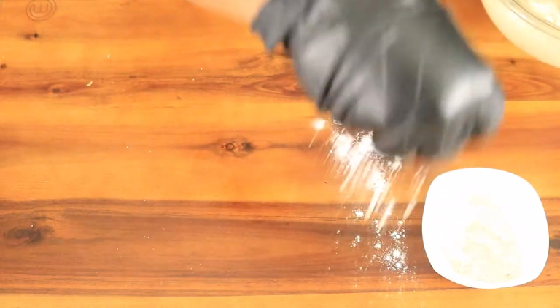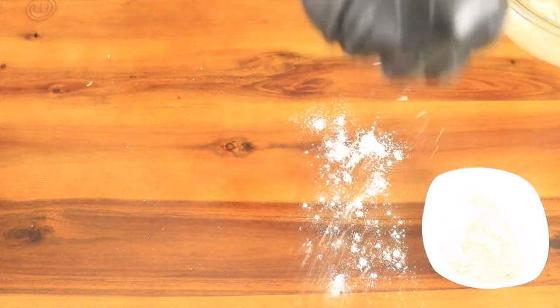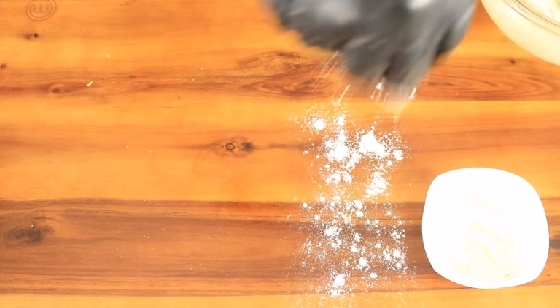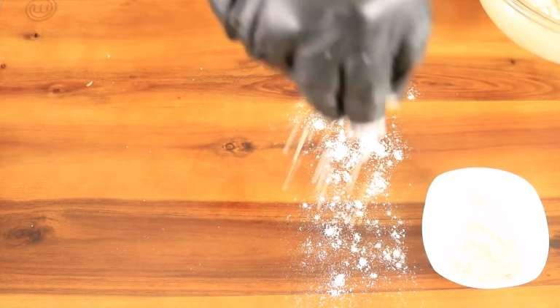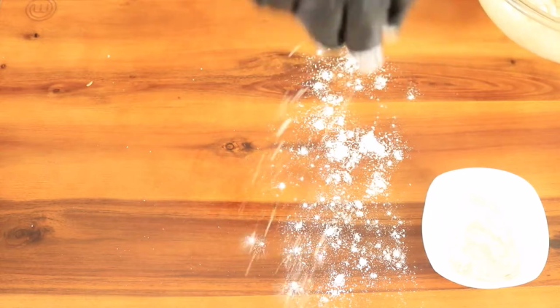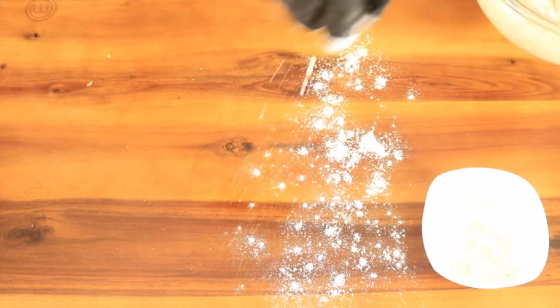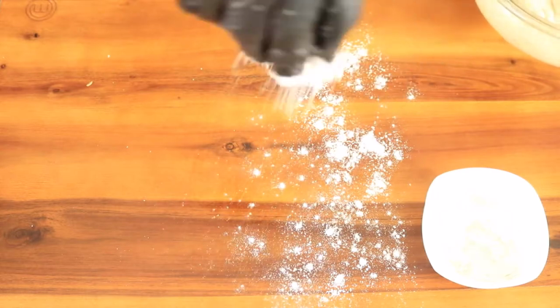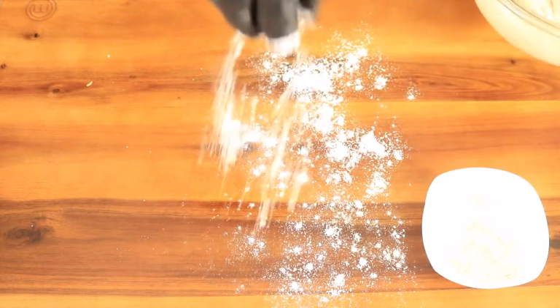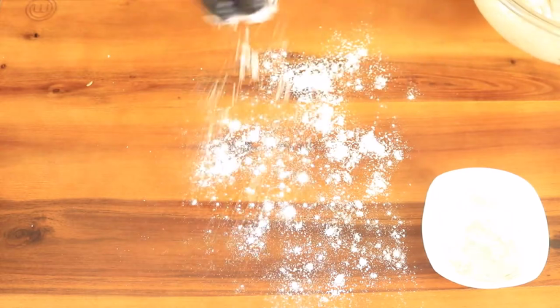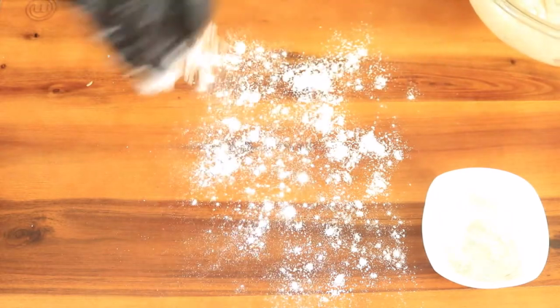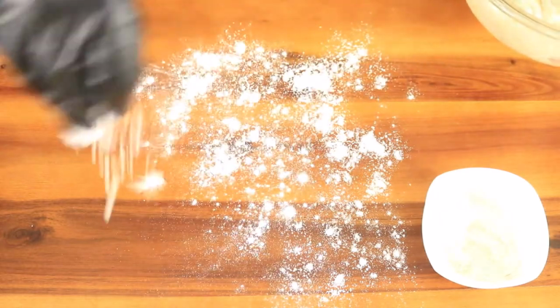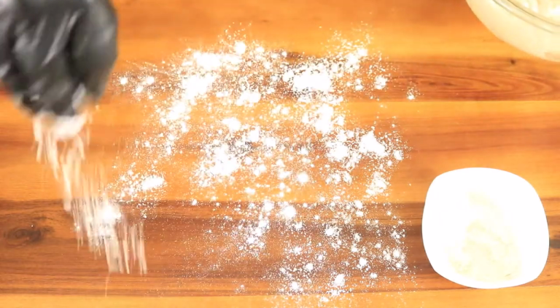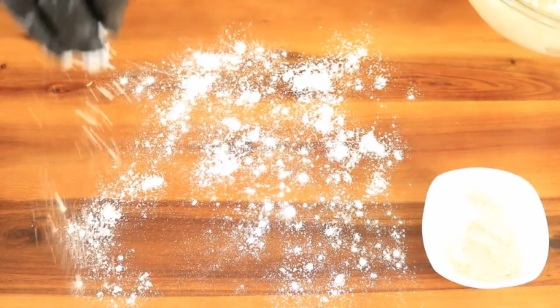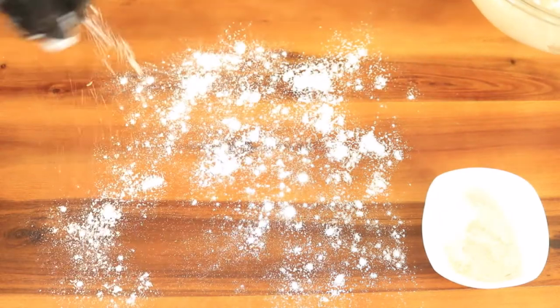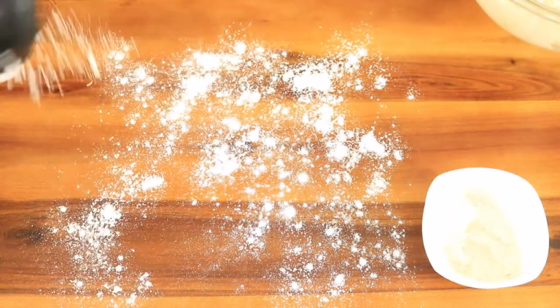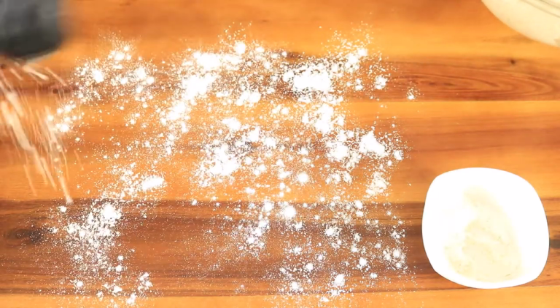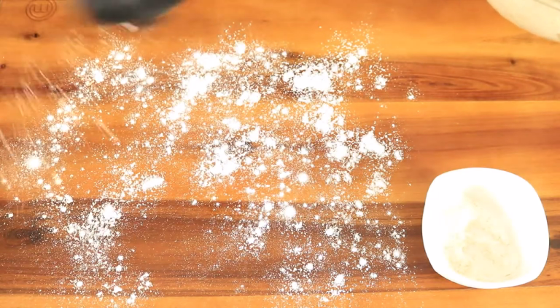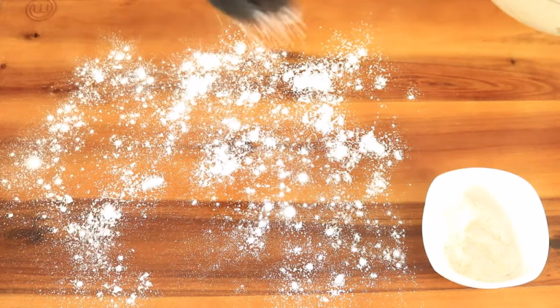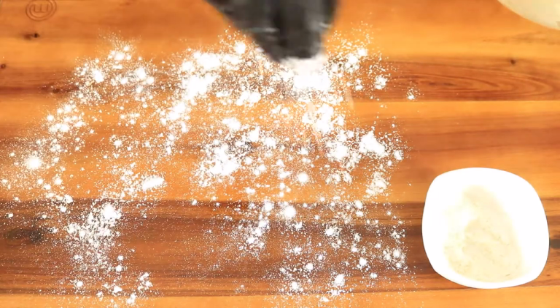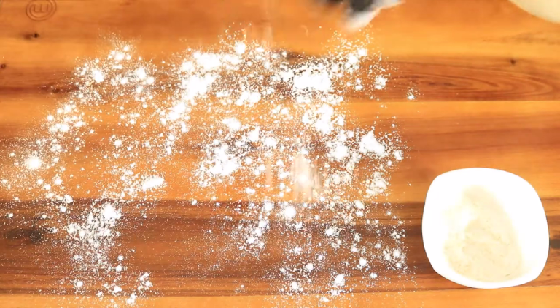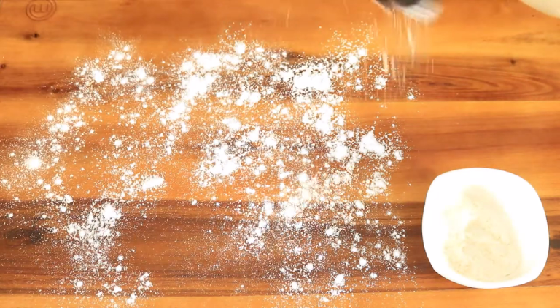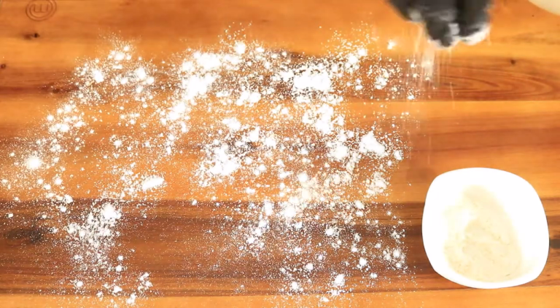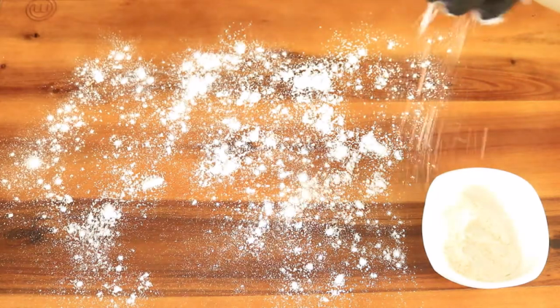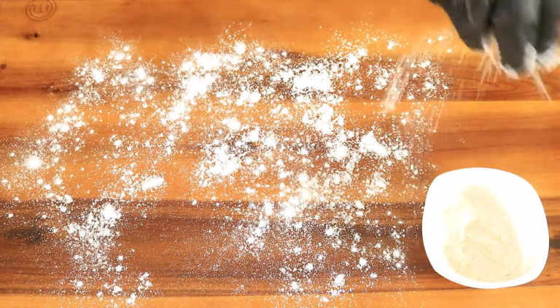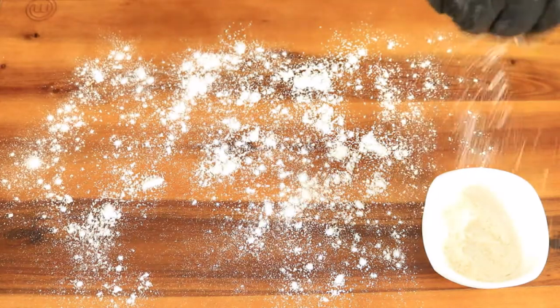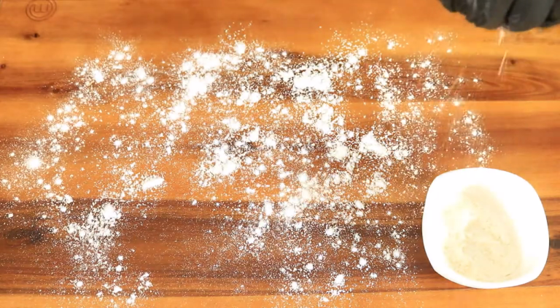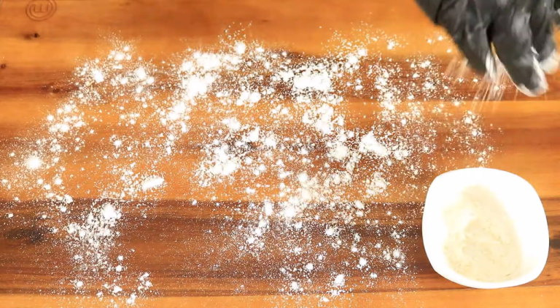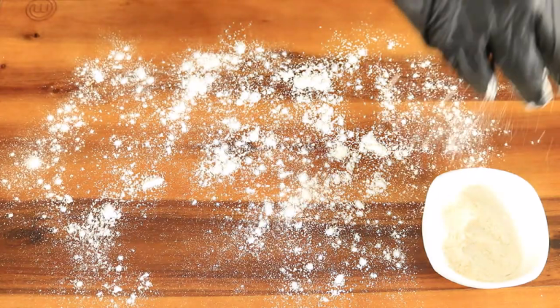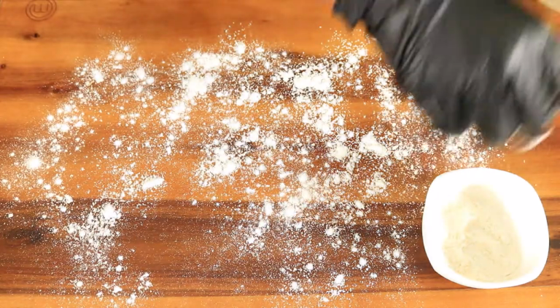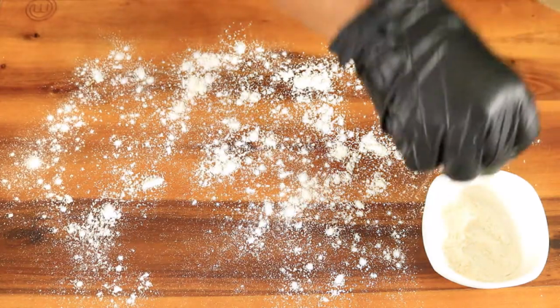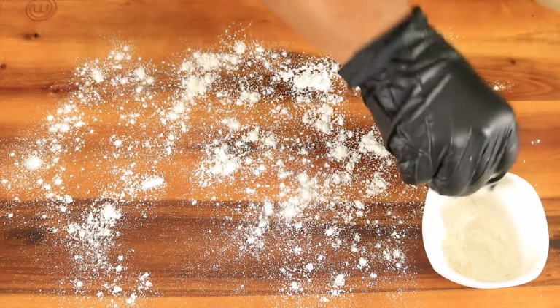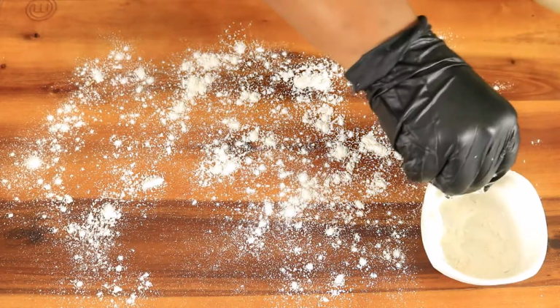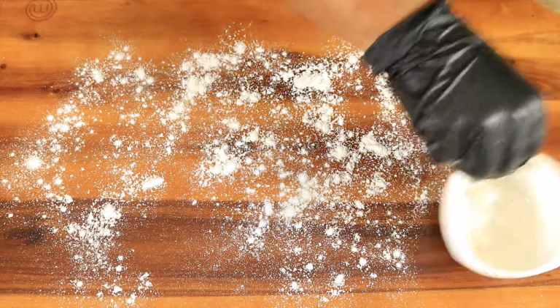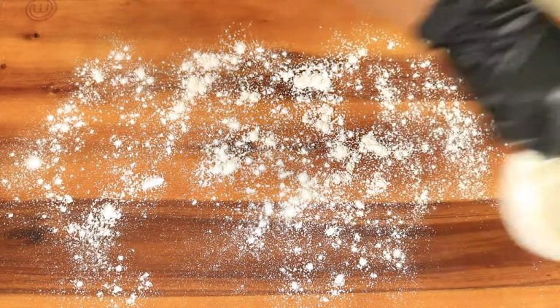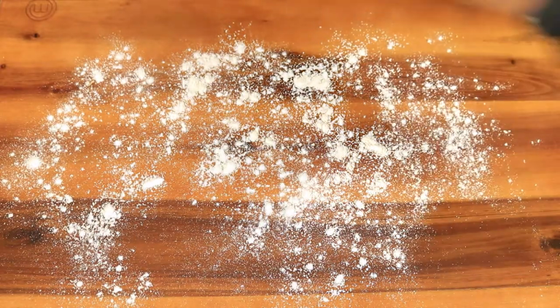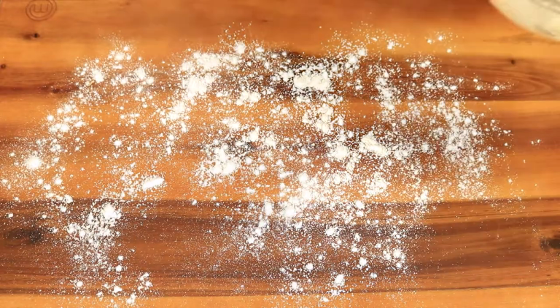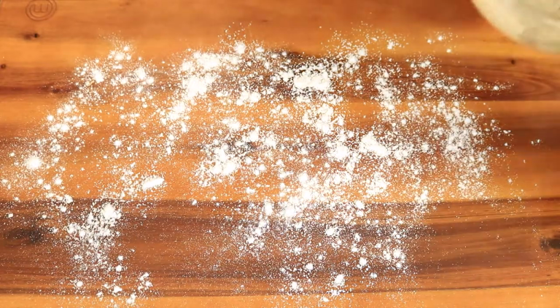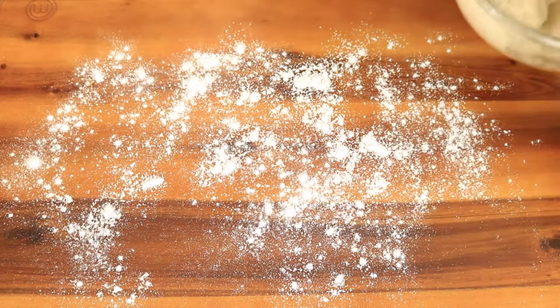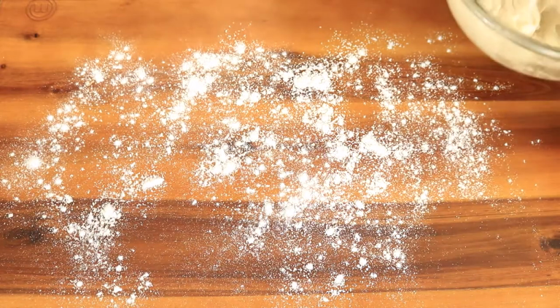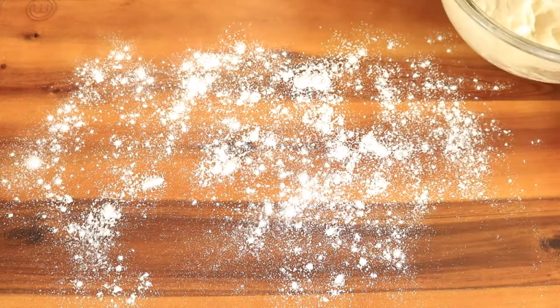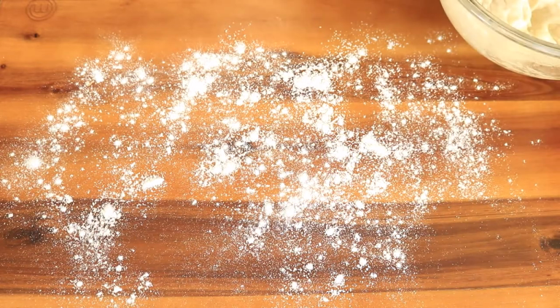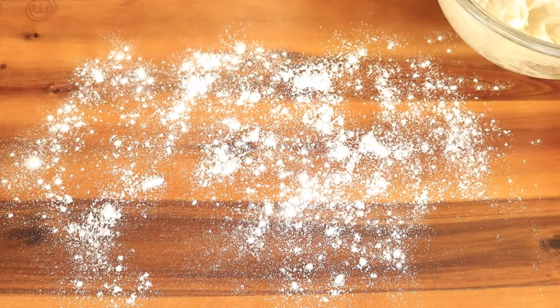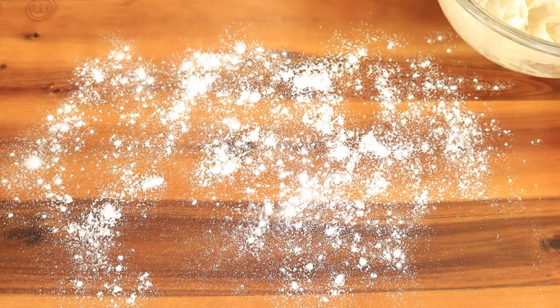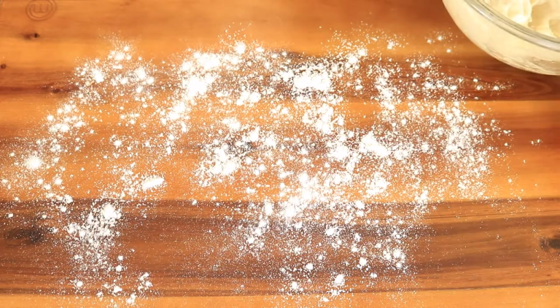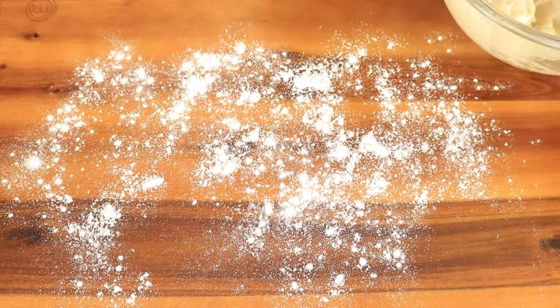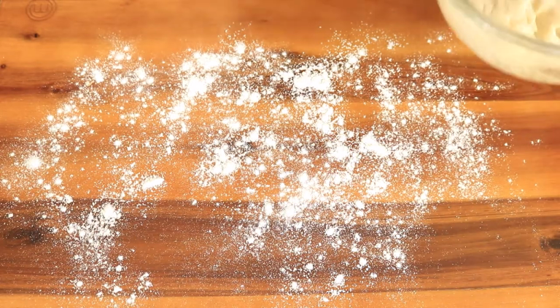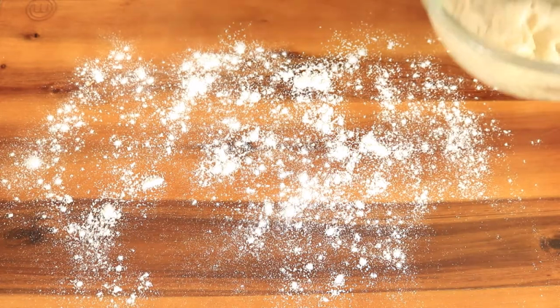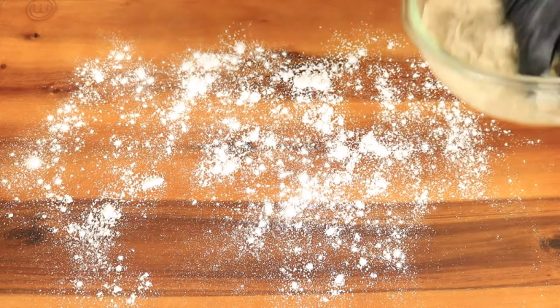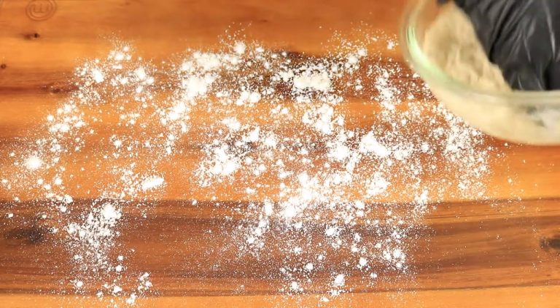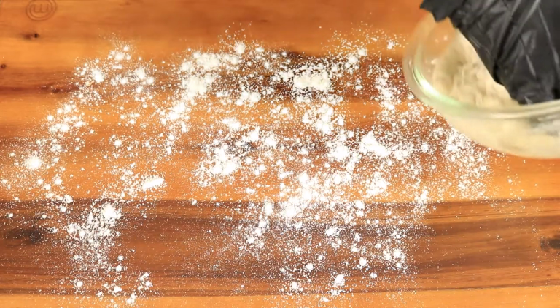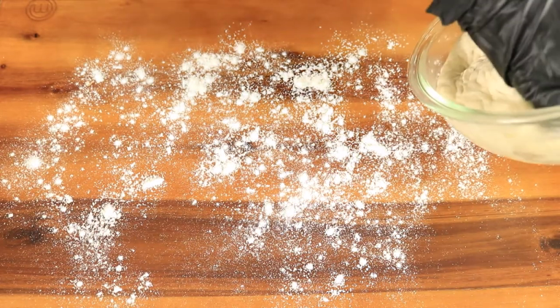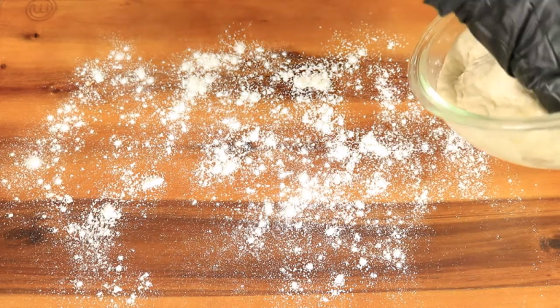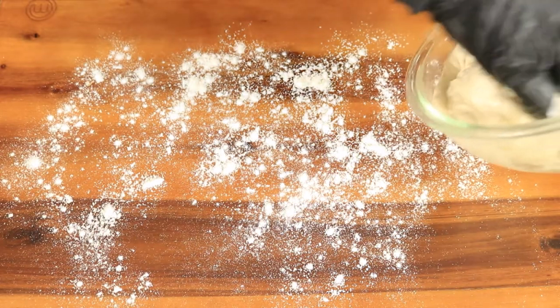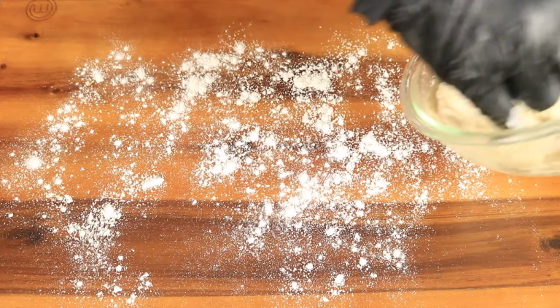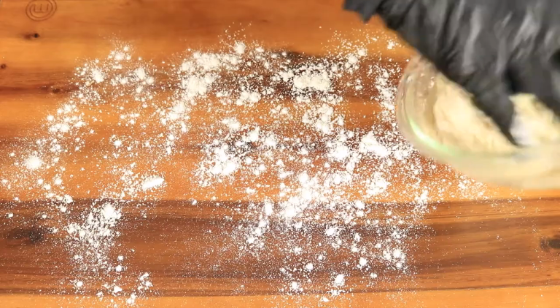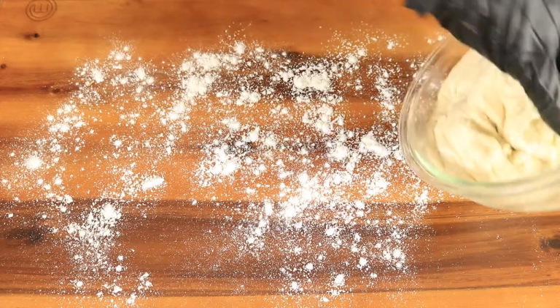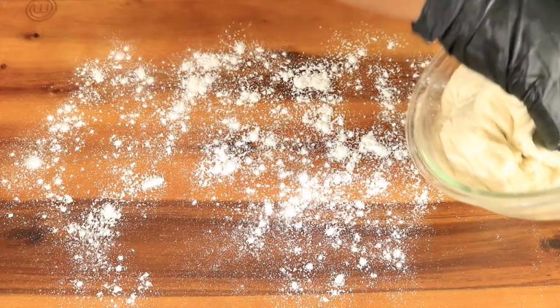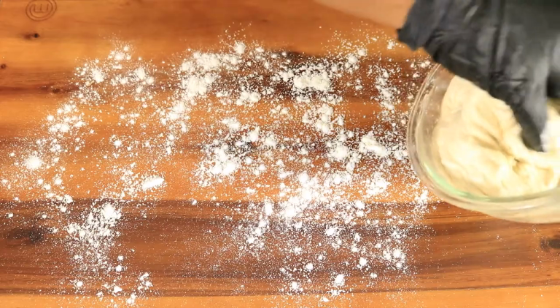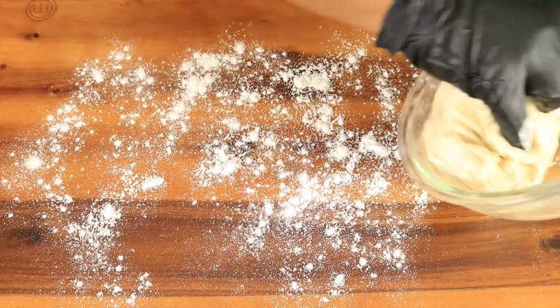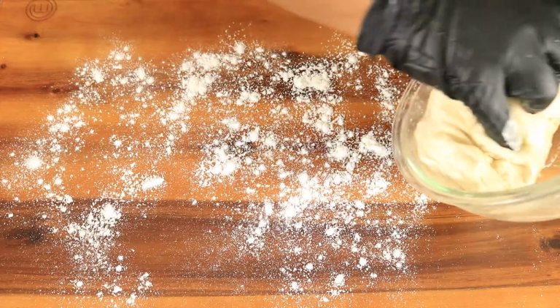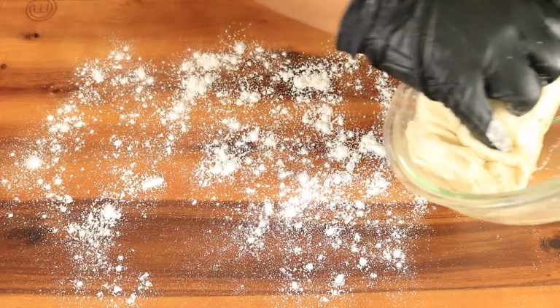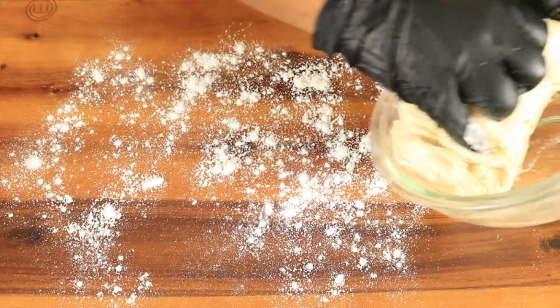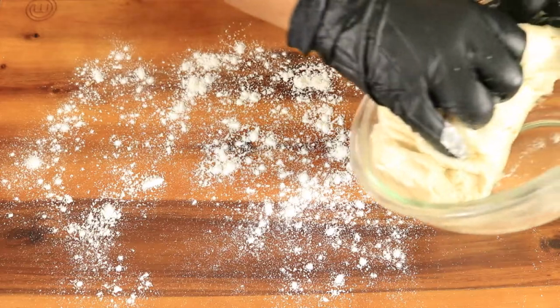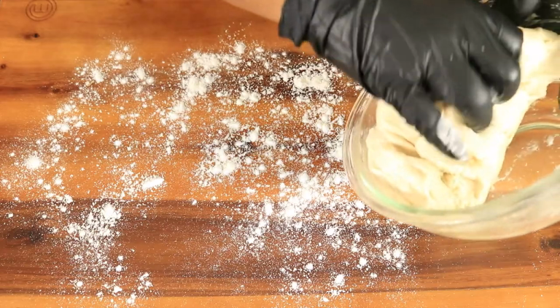Next, we're going to sprinkle some flour on our work surface and knead the dough again for about two minutes.